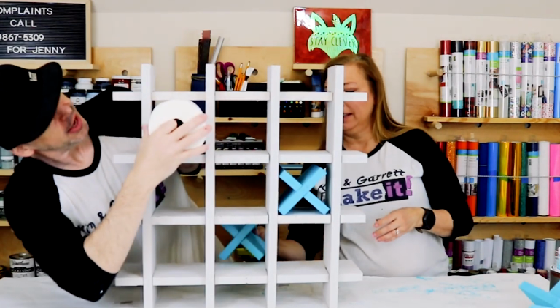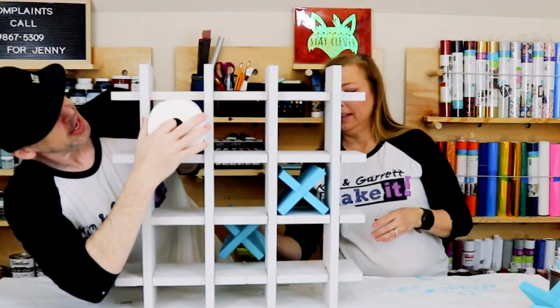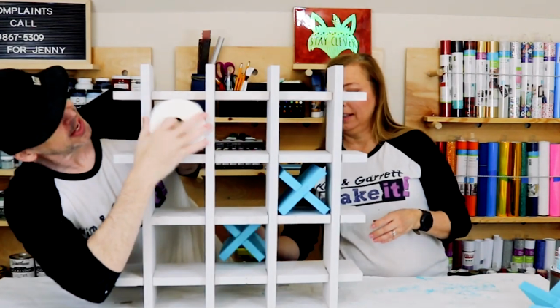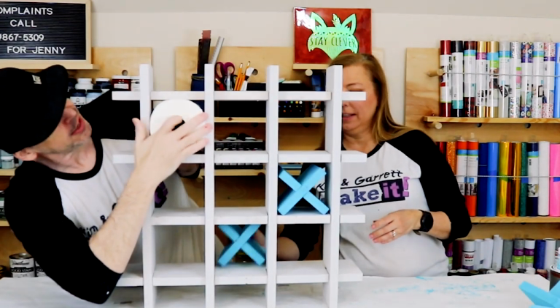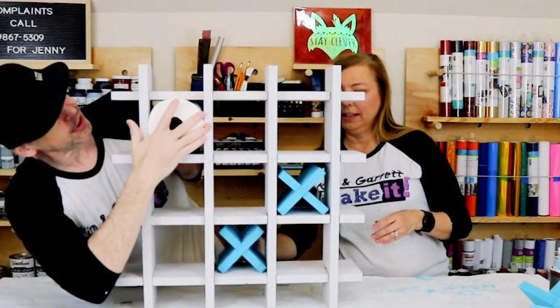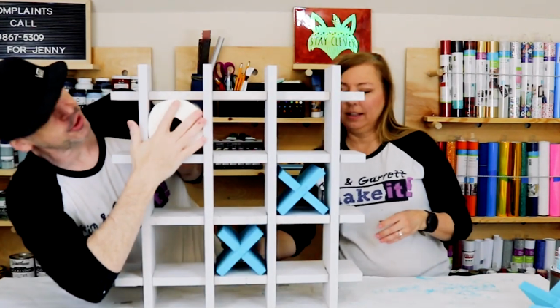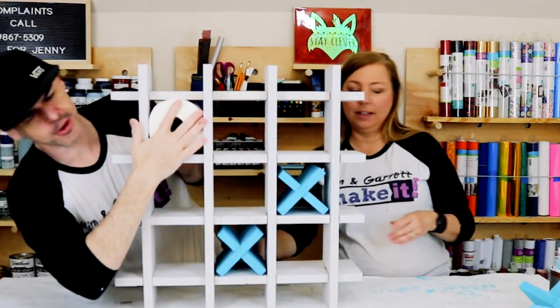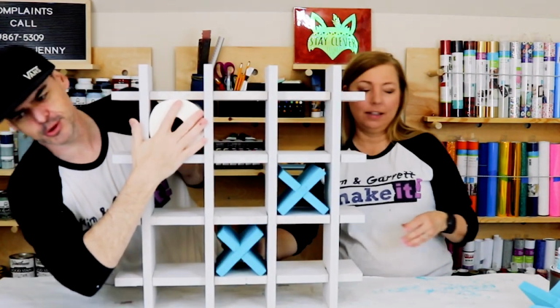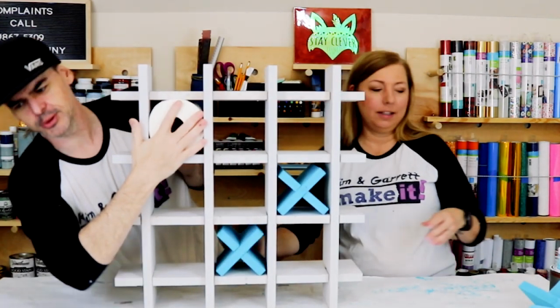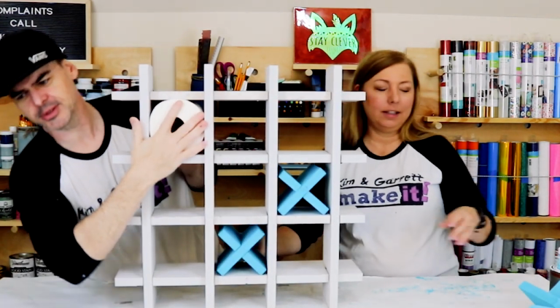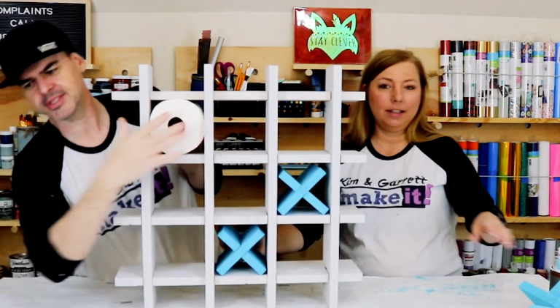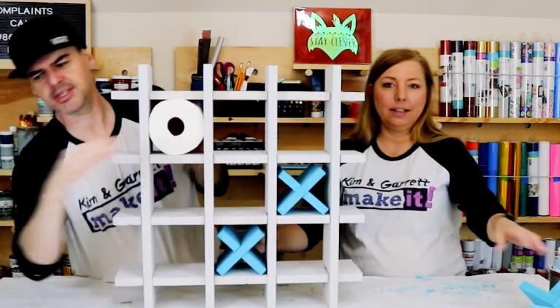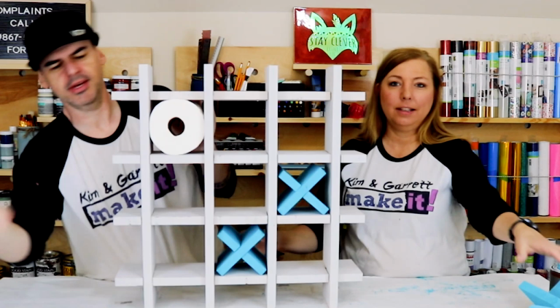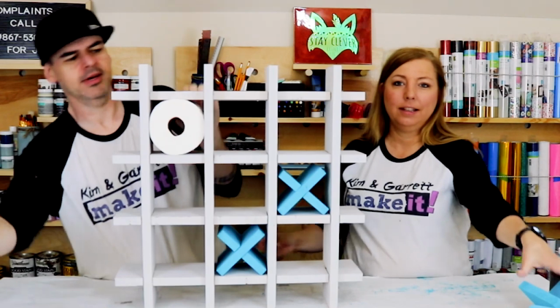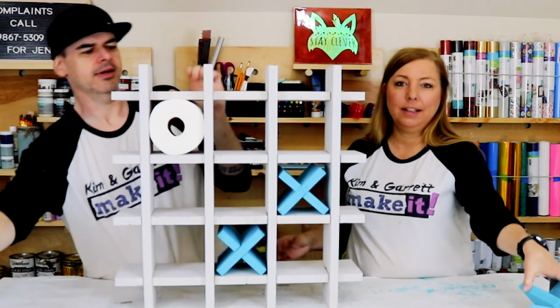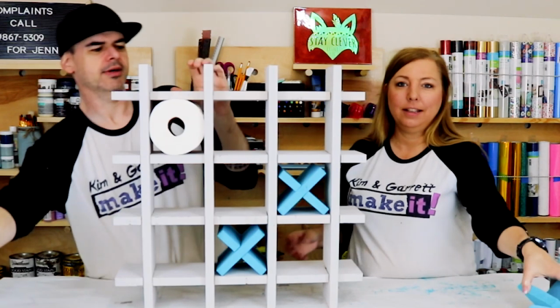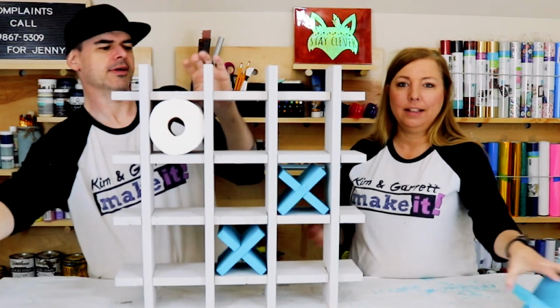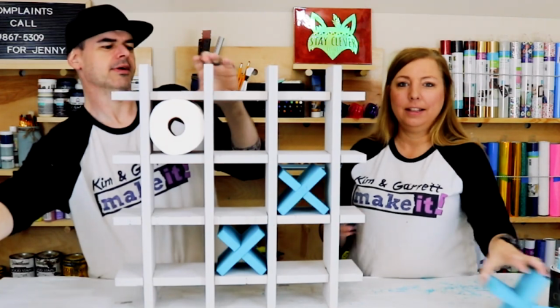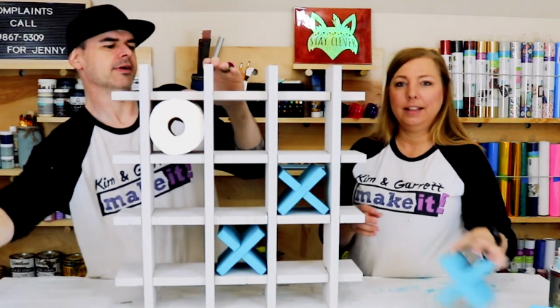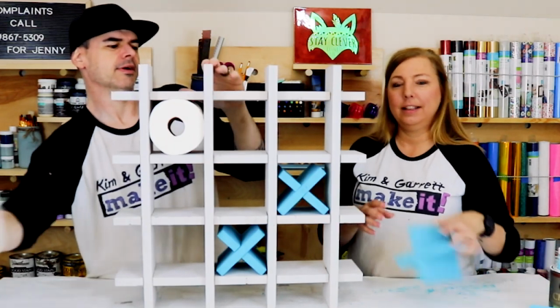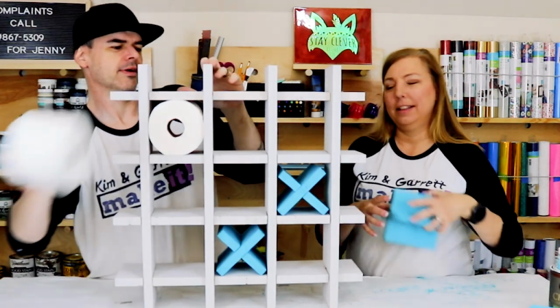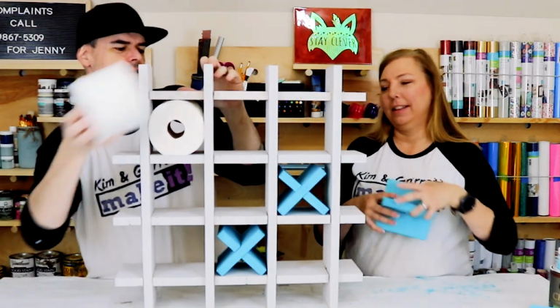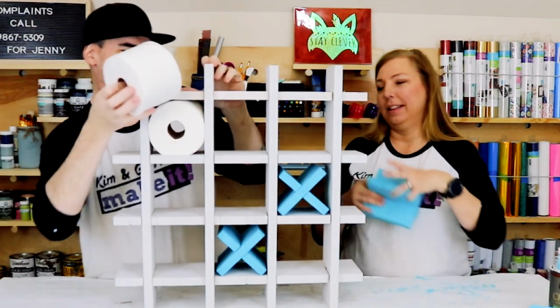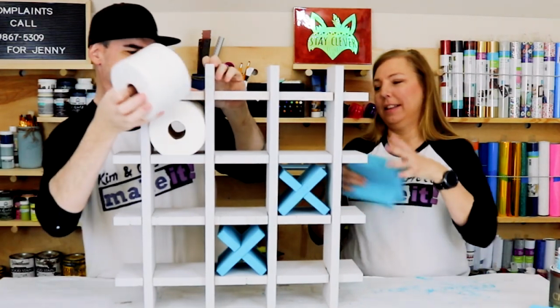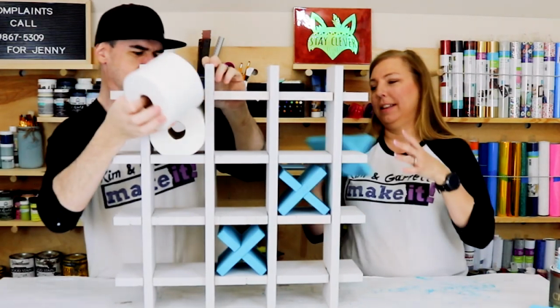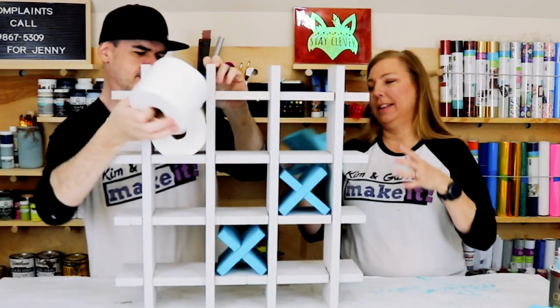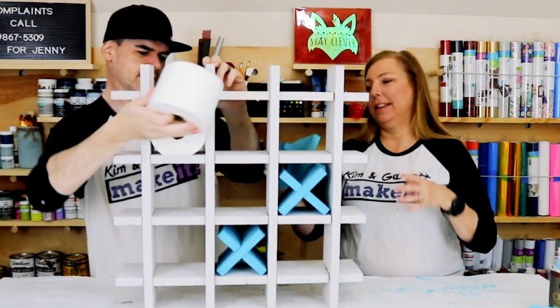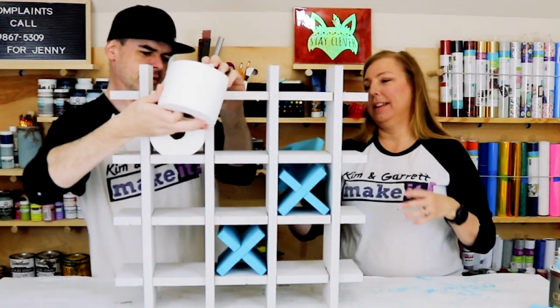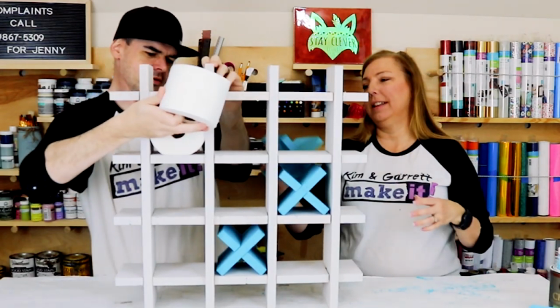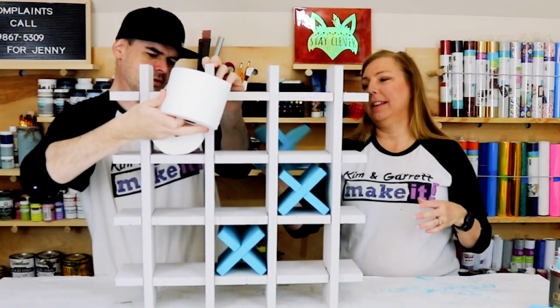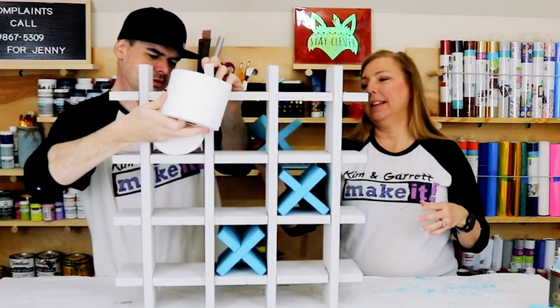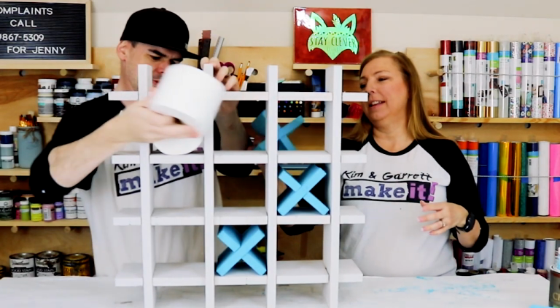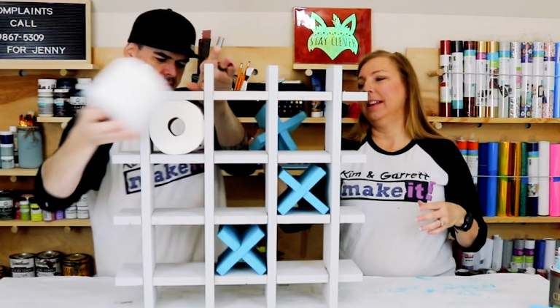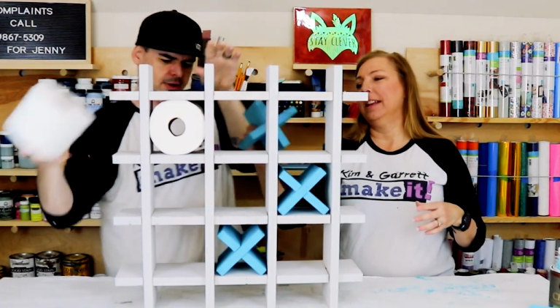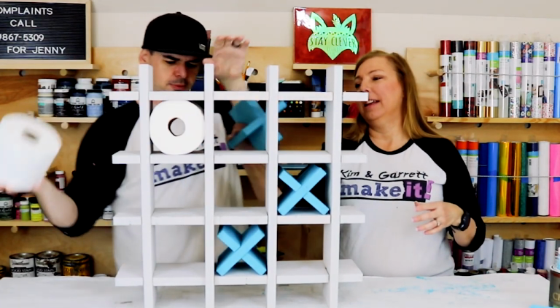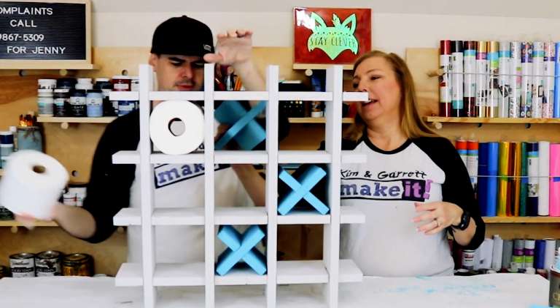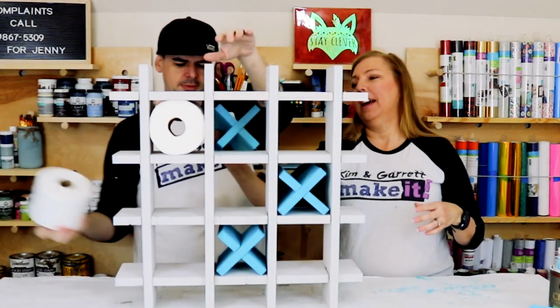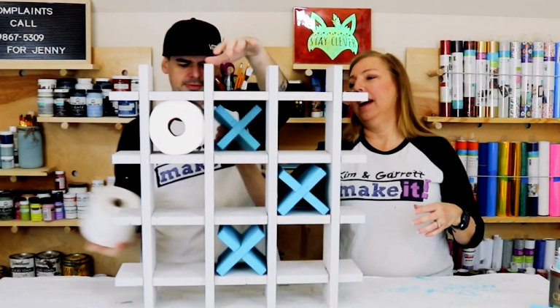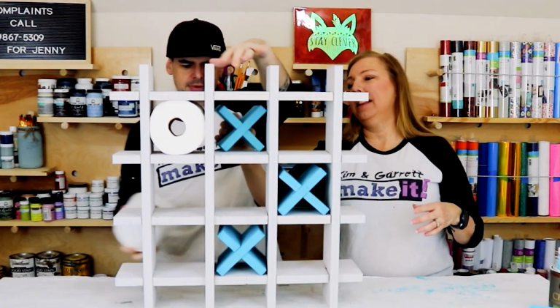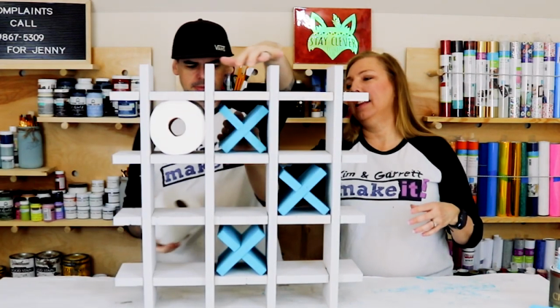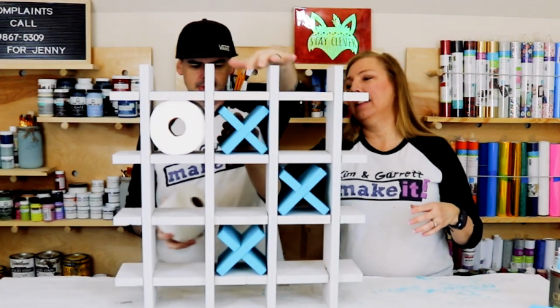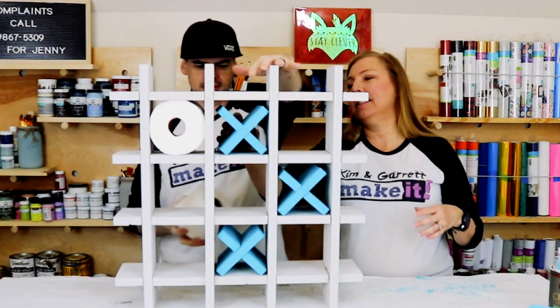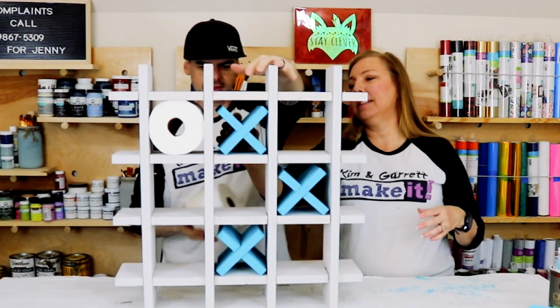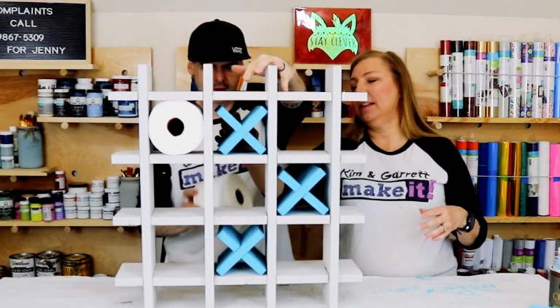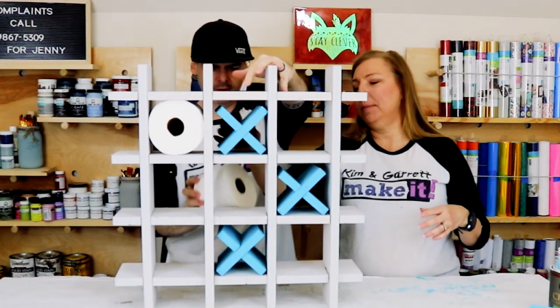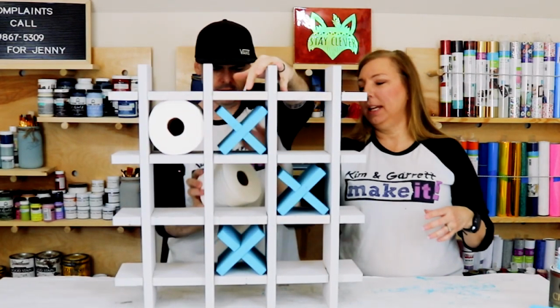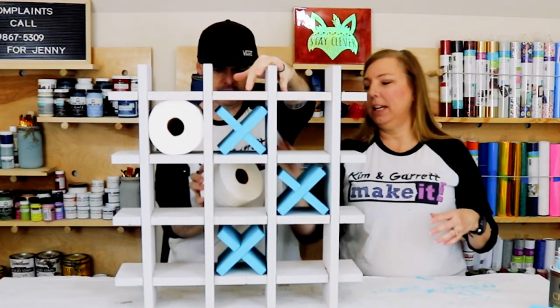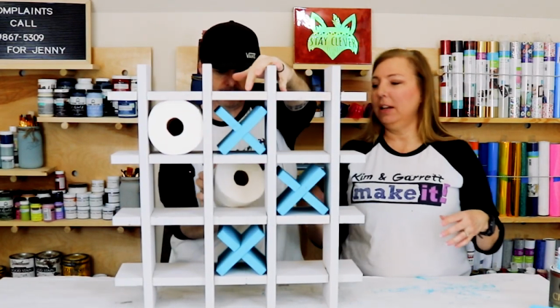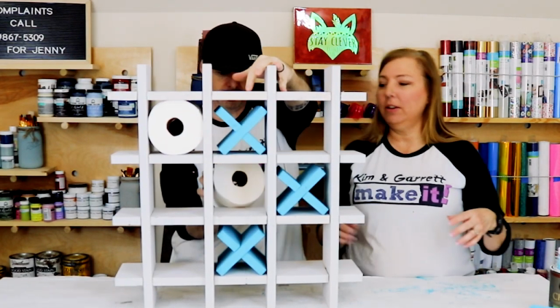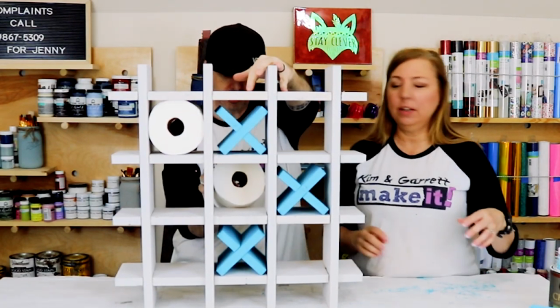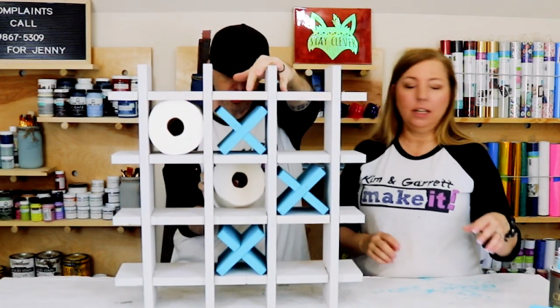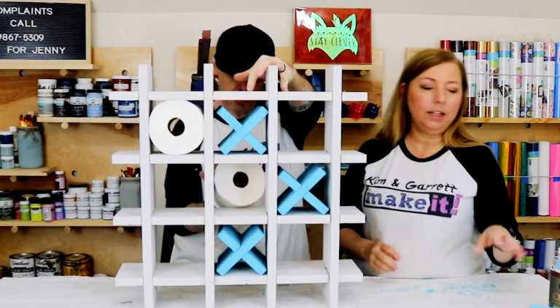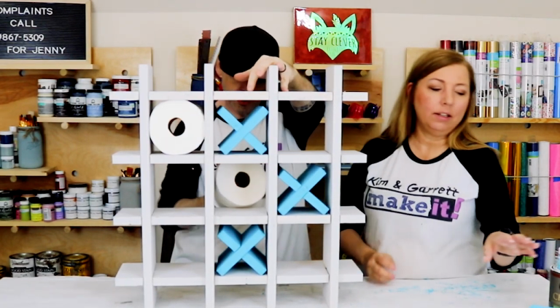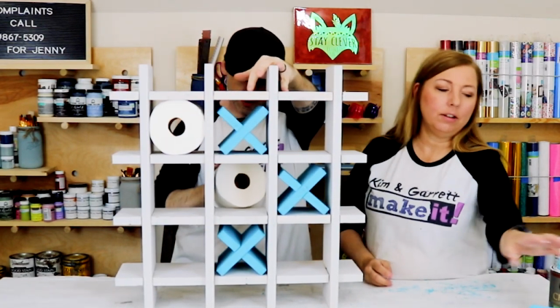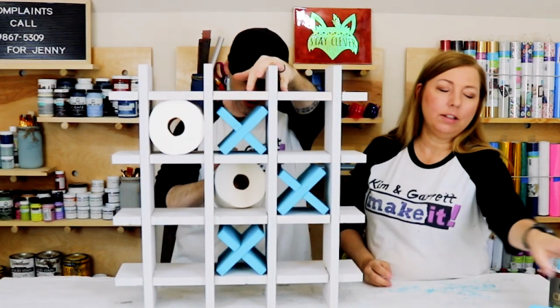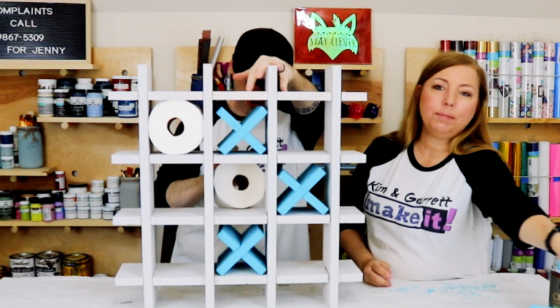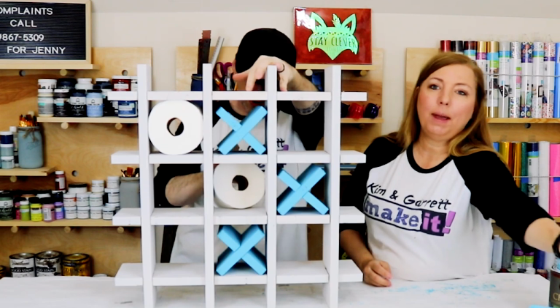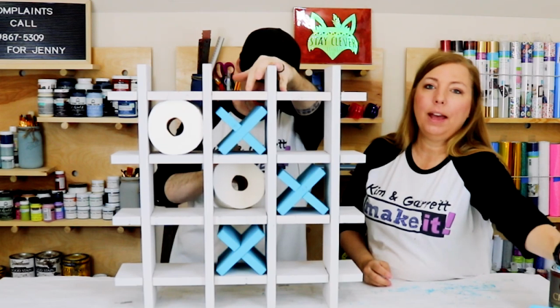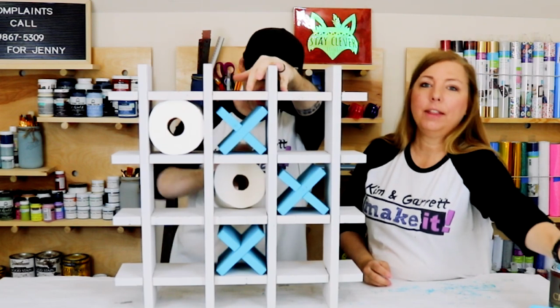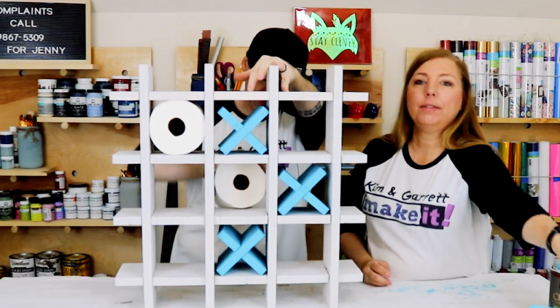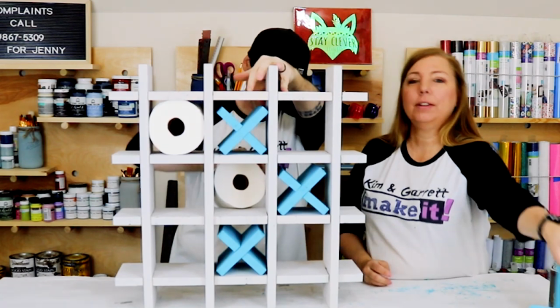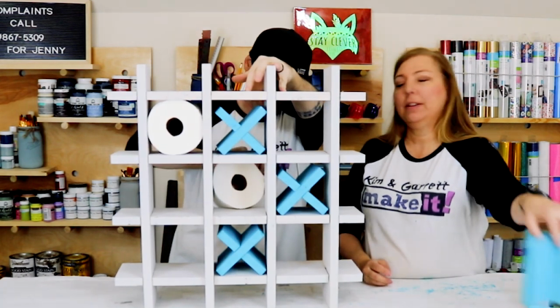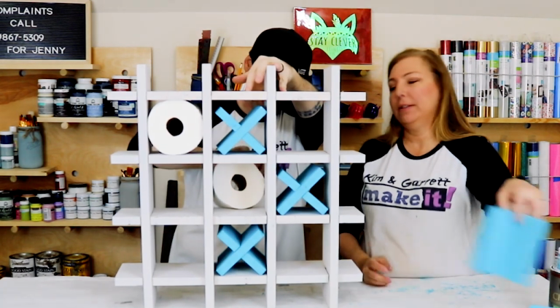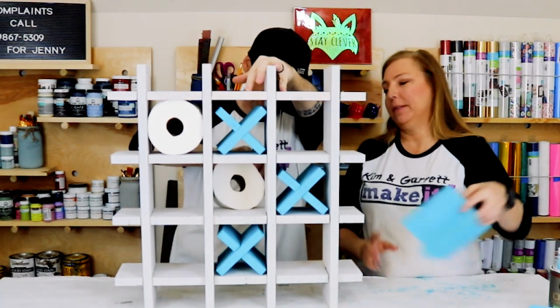Now we add the X's and O's. I think this is going to be really cute in the girls' bathroom — bam!